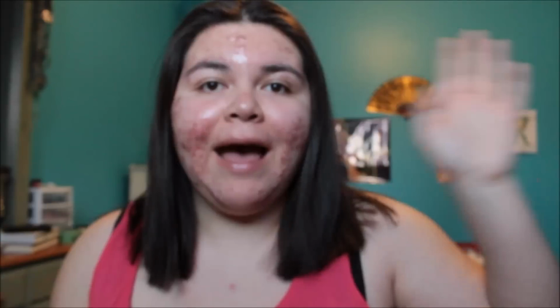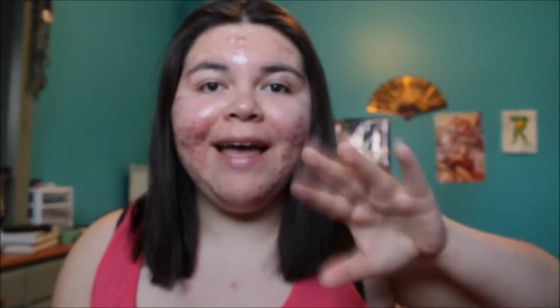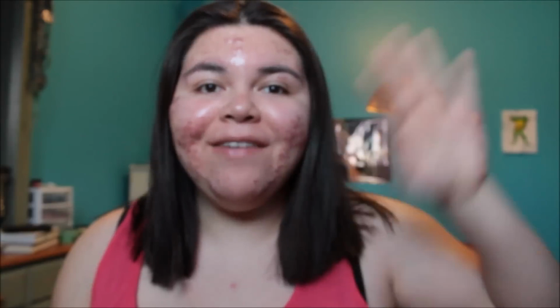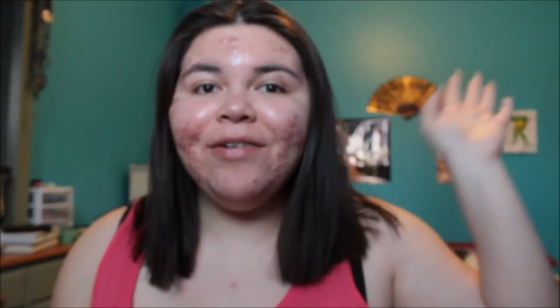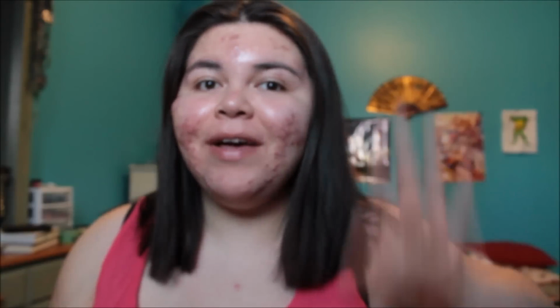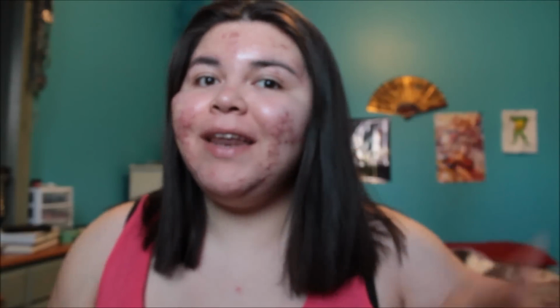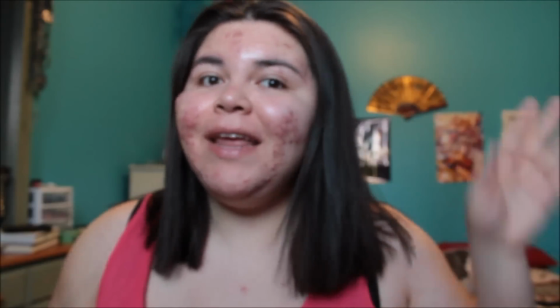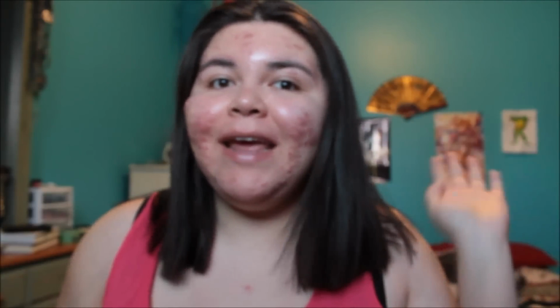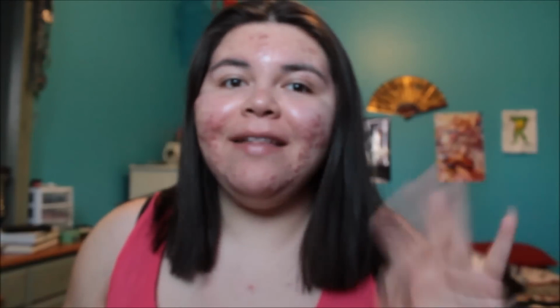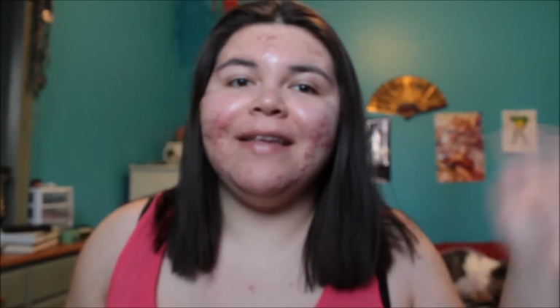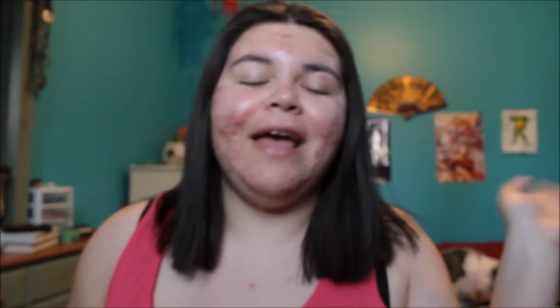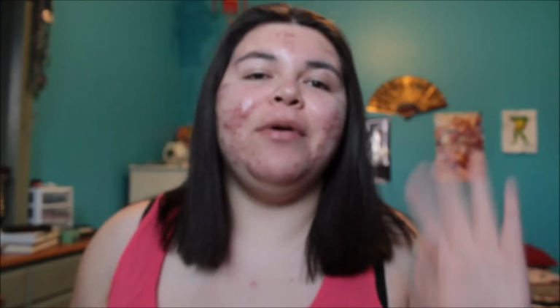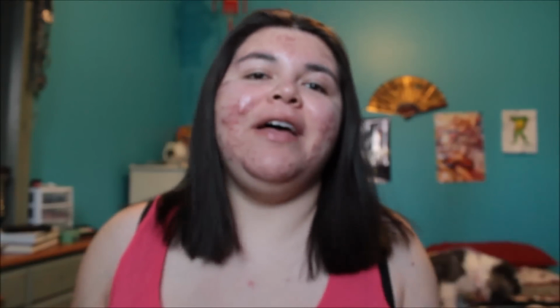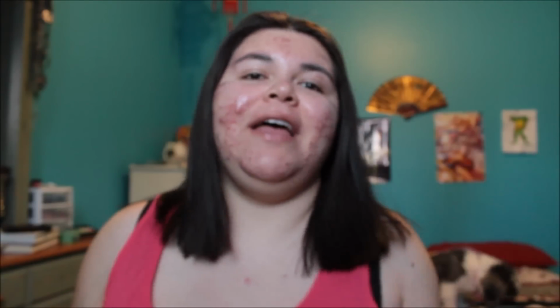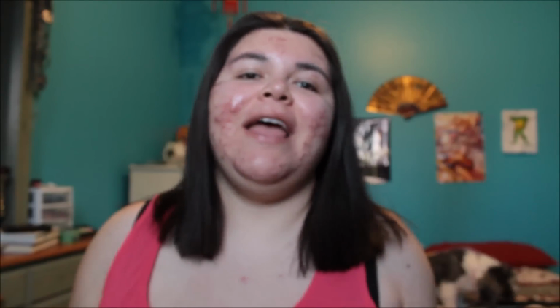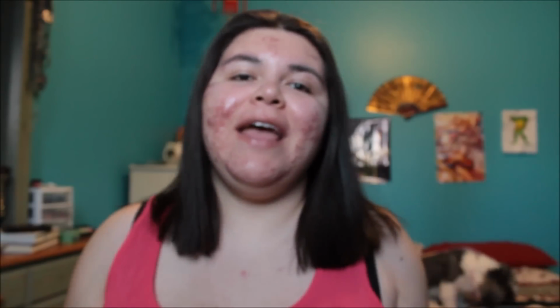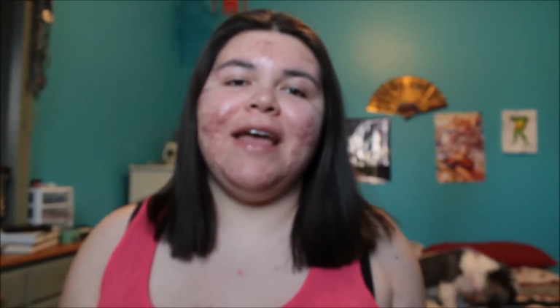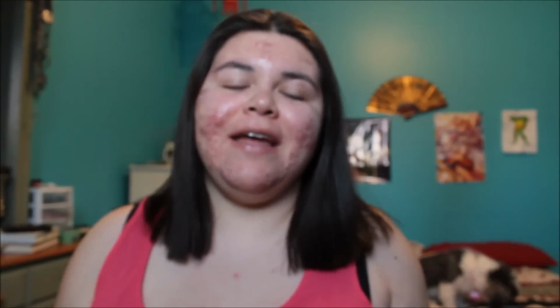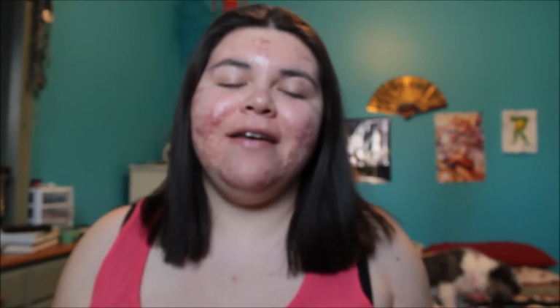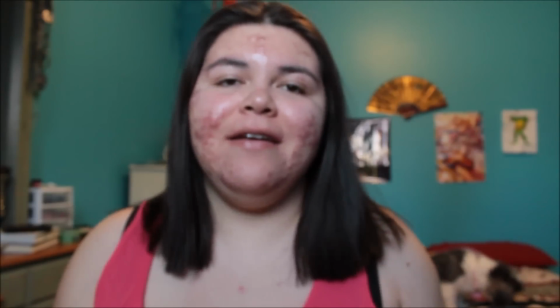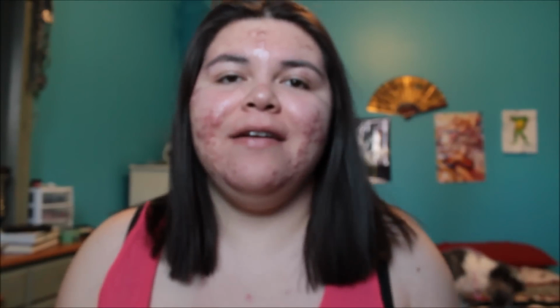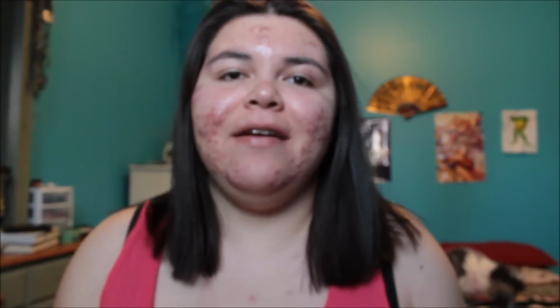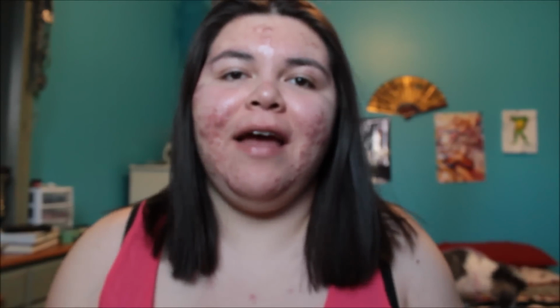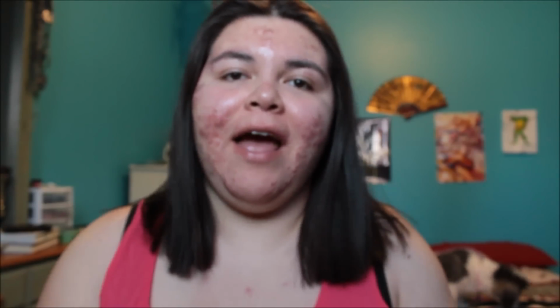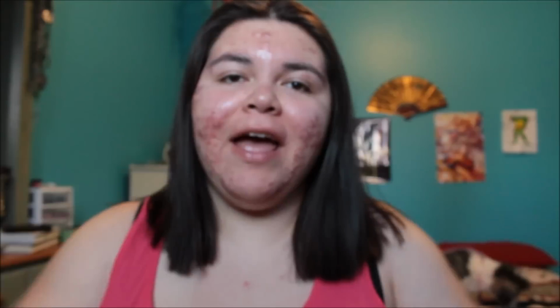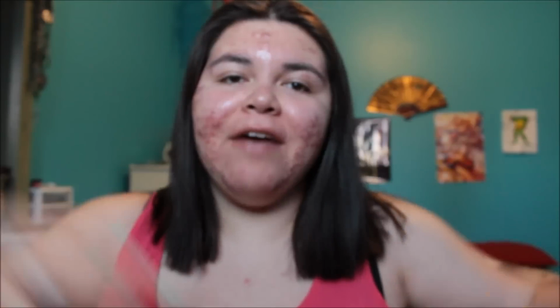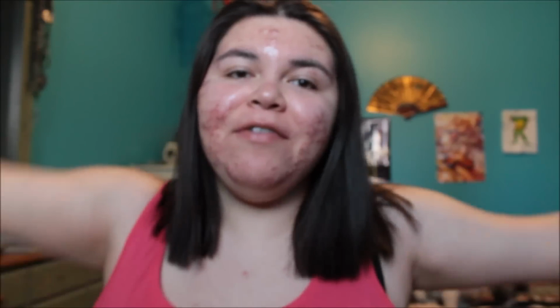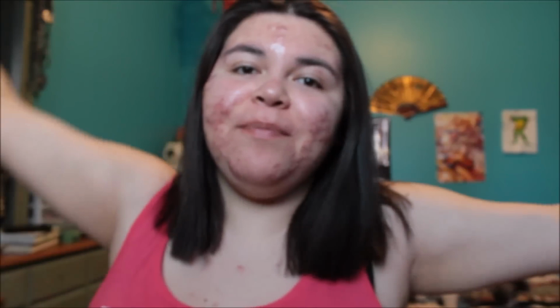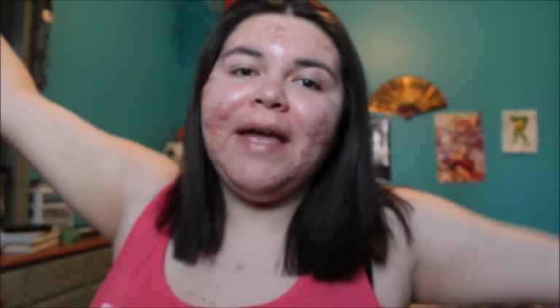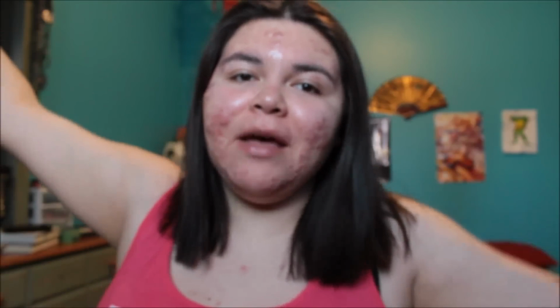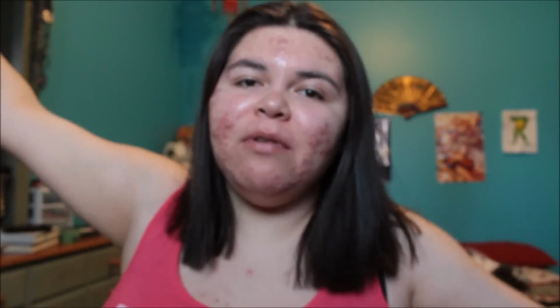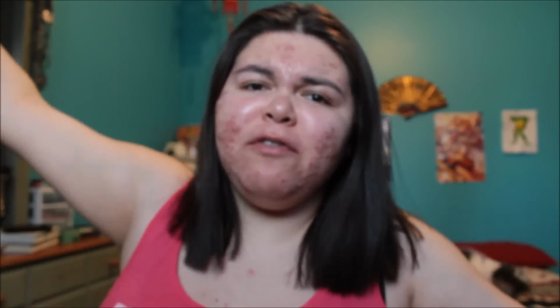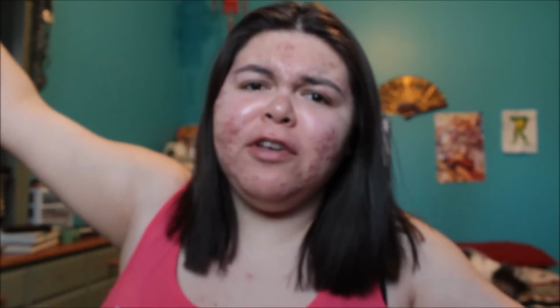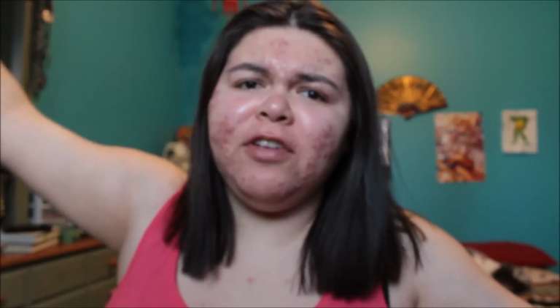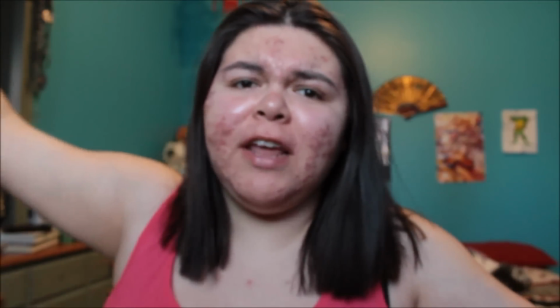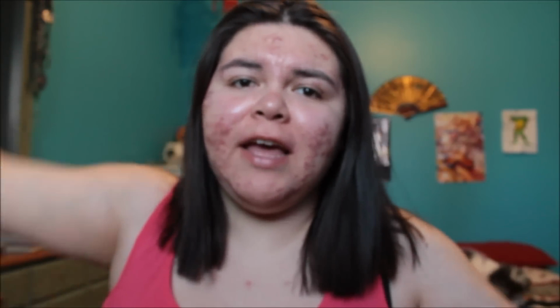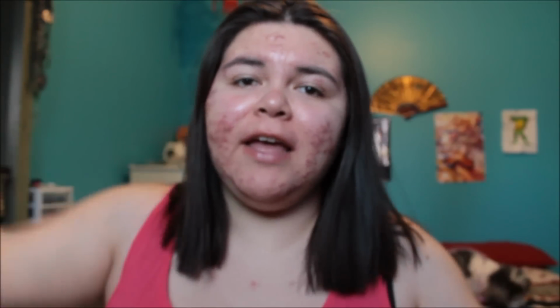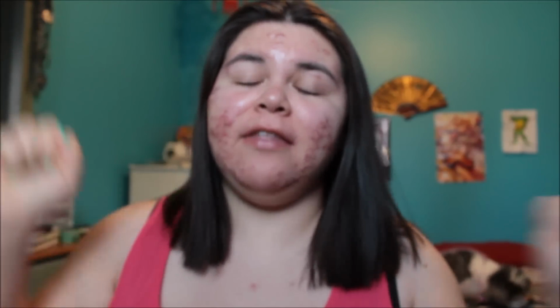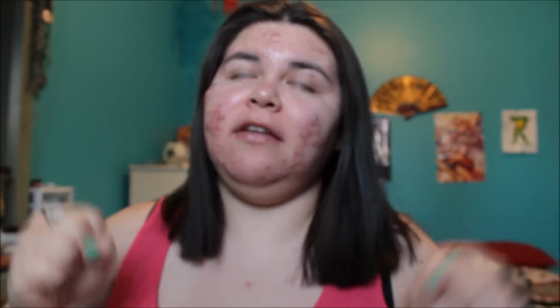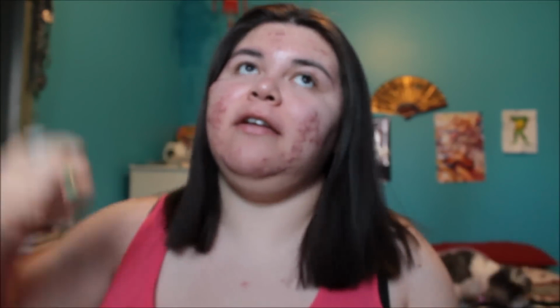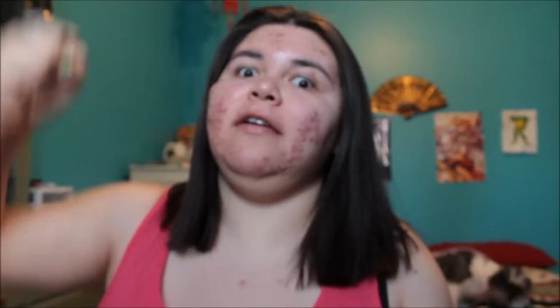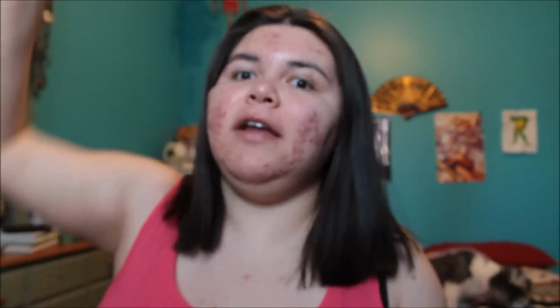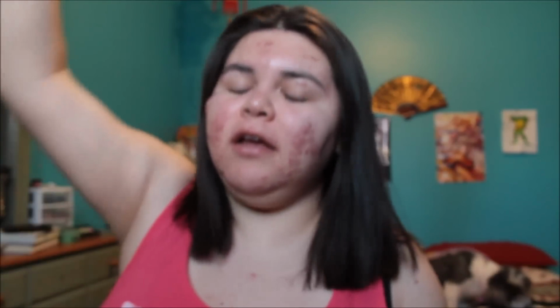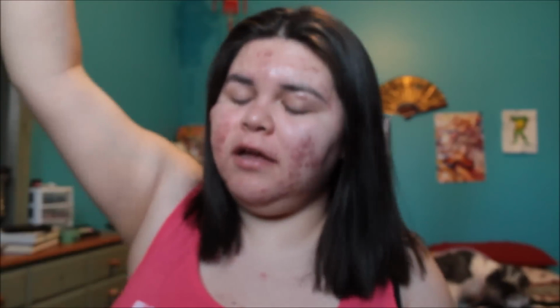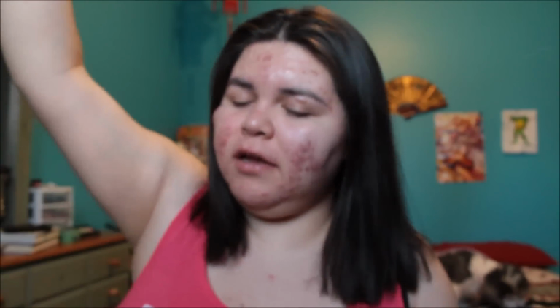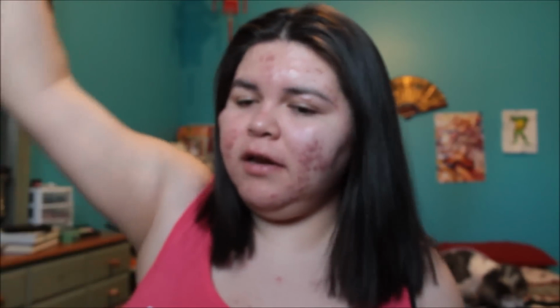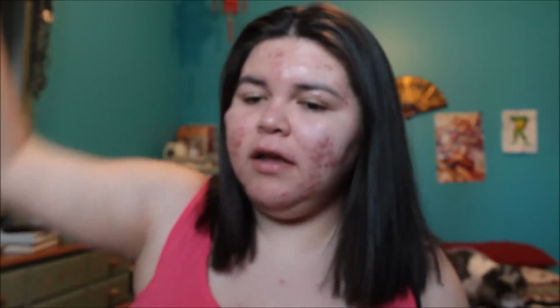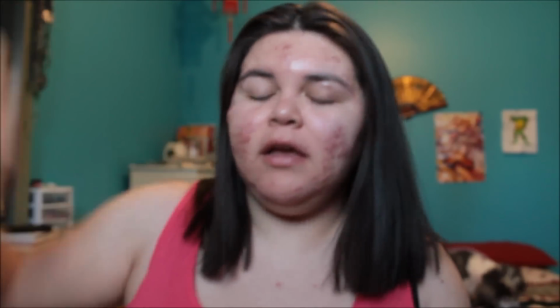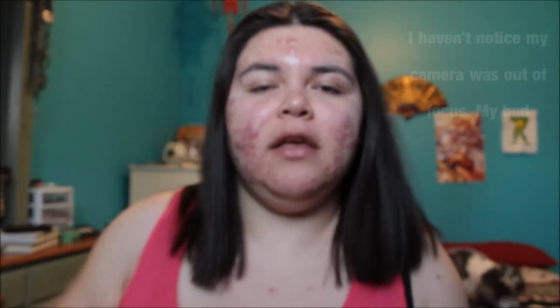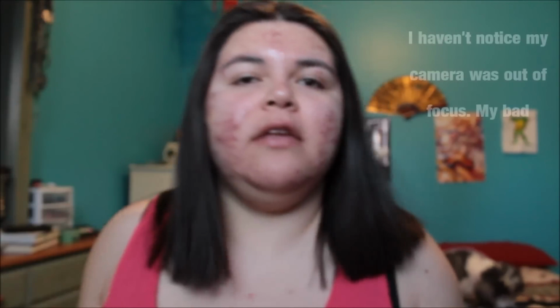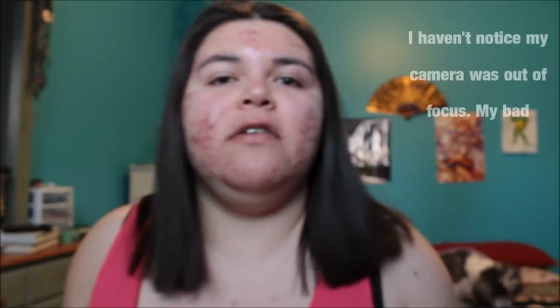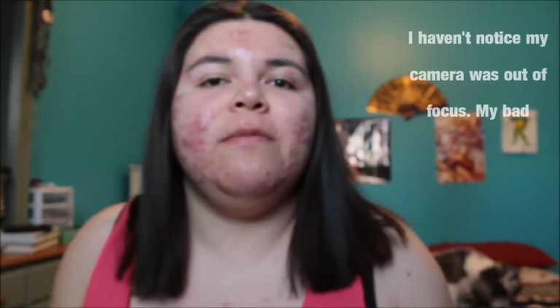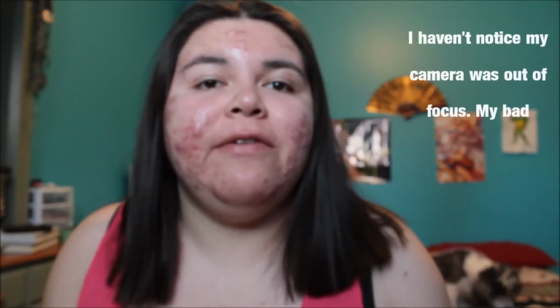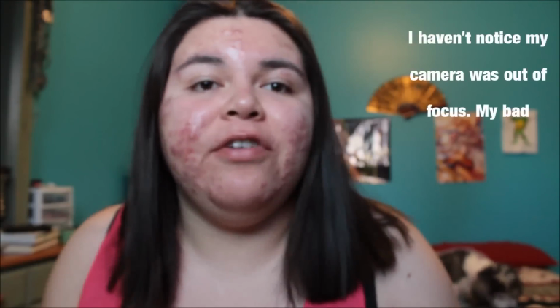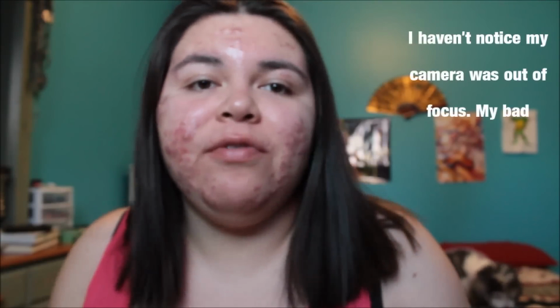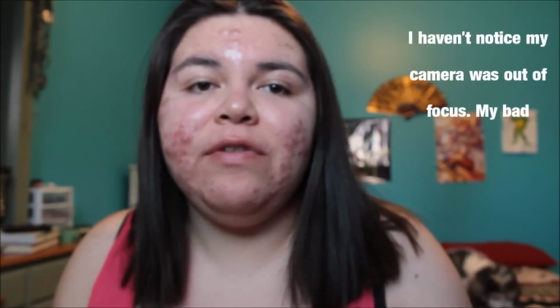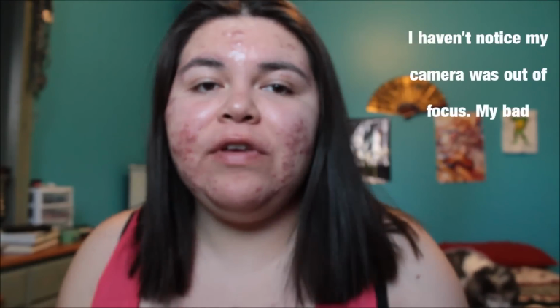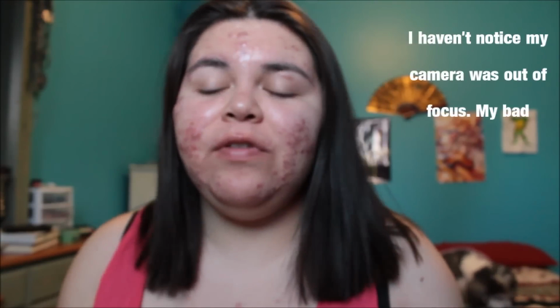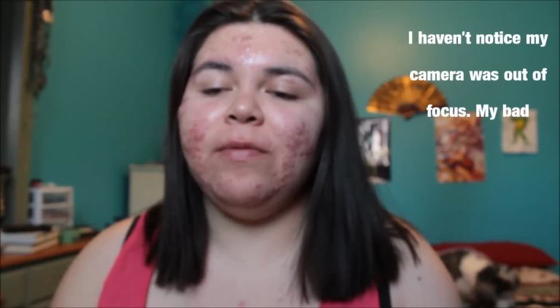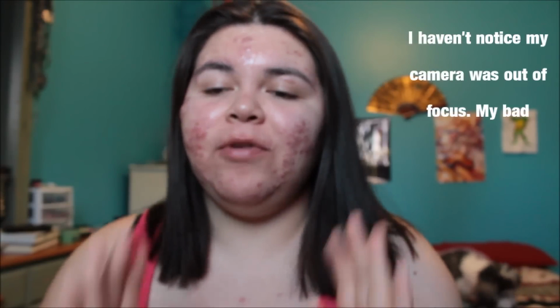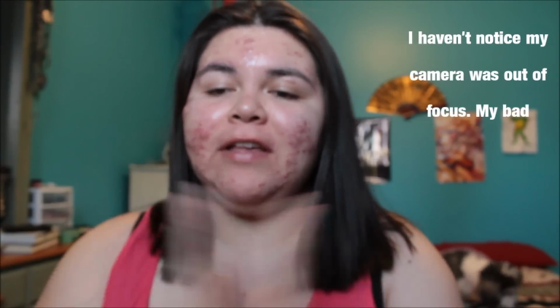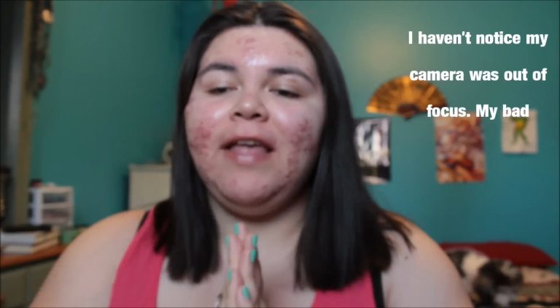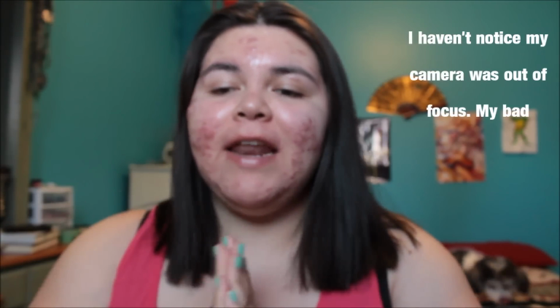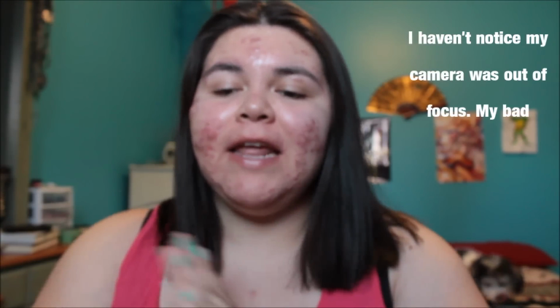Hi everyone, it's Emma and I have a makeup review today. This is my first review so I'm really excited.